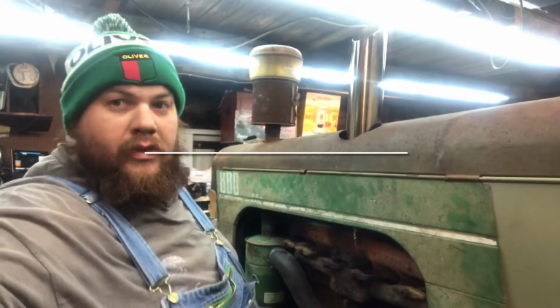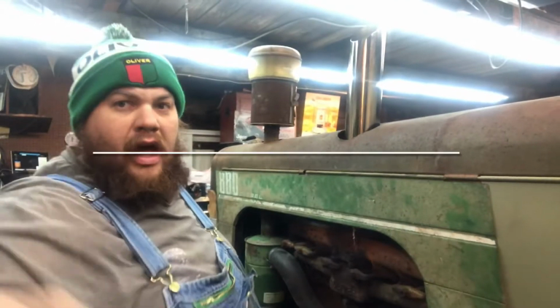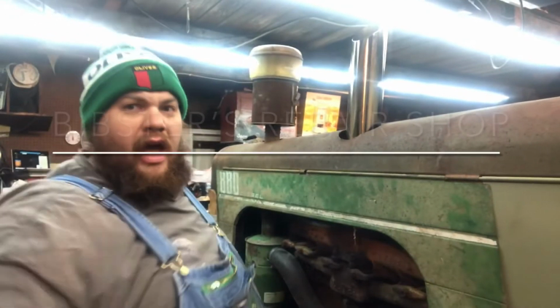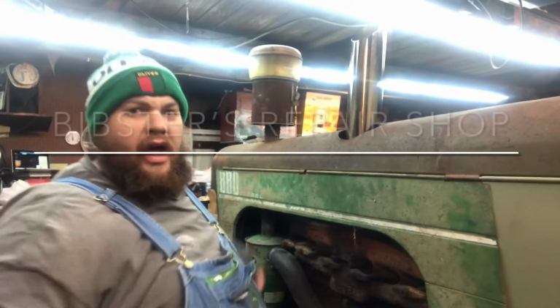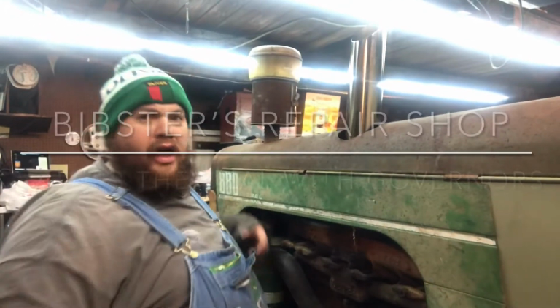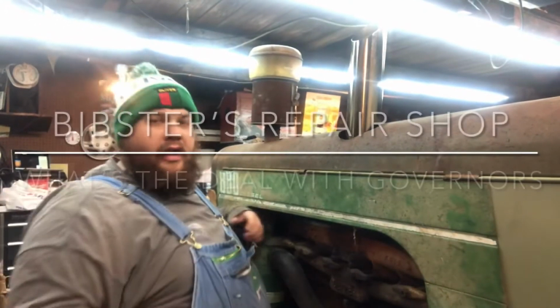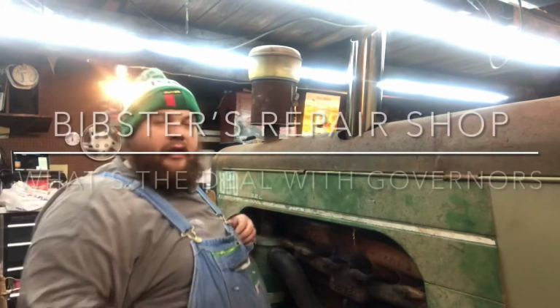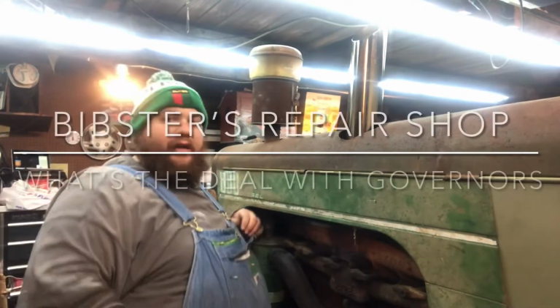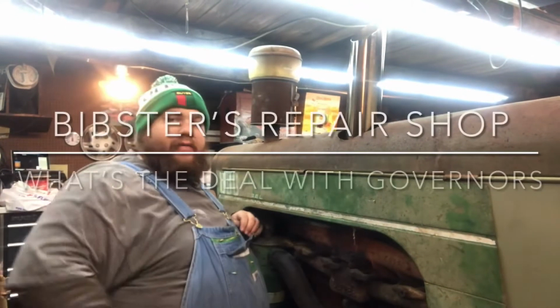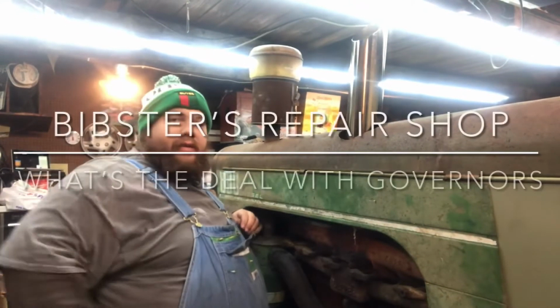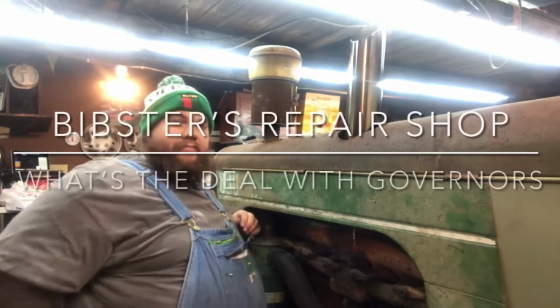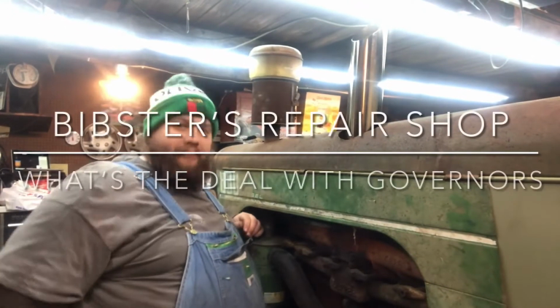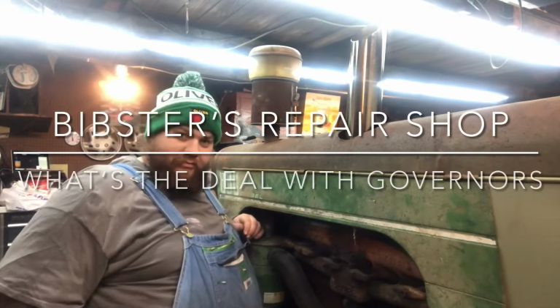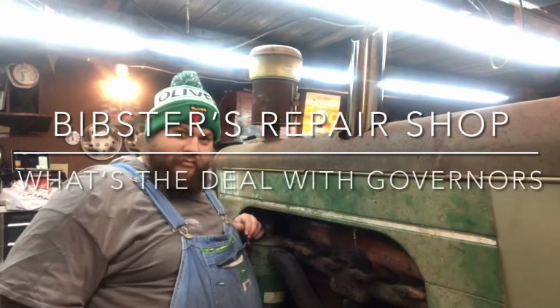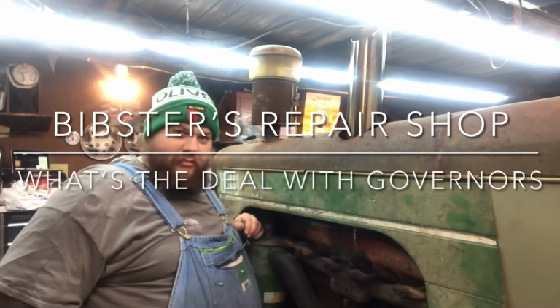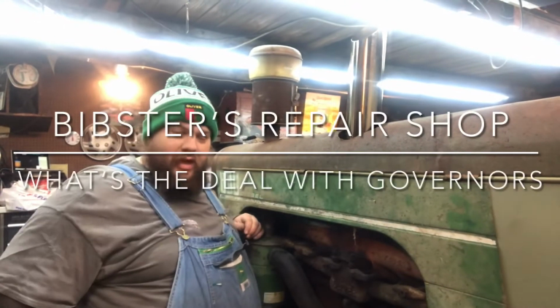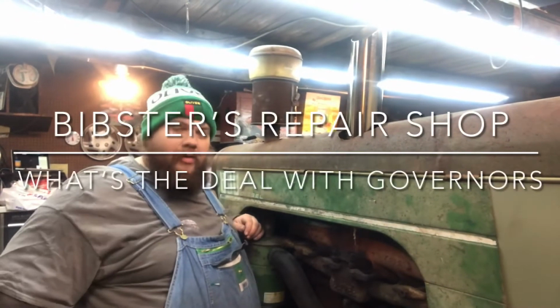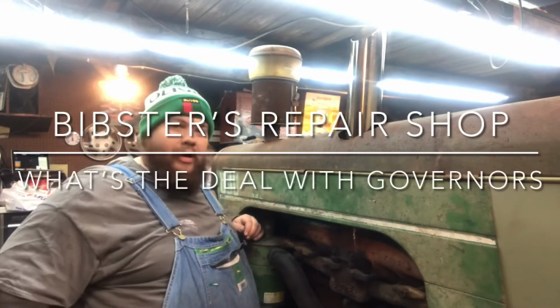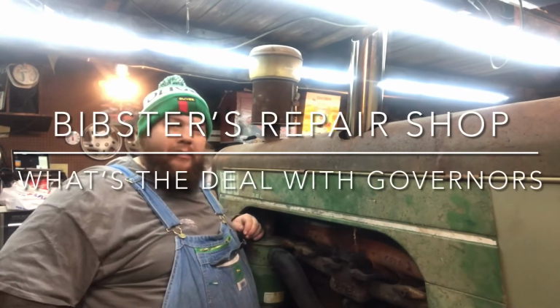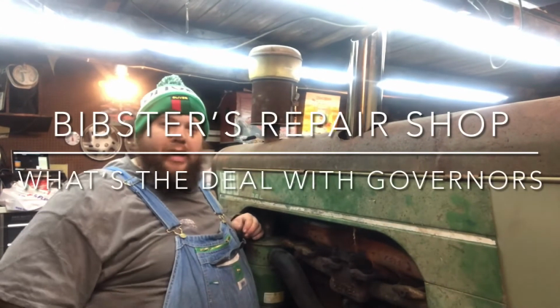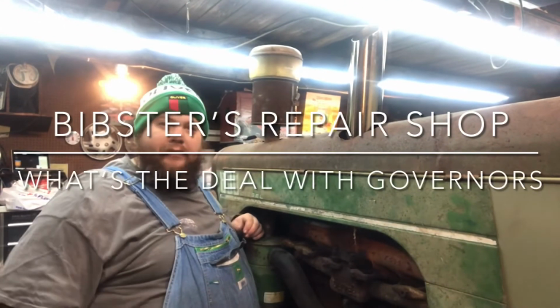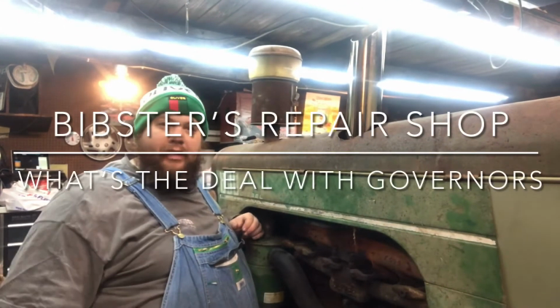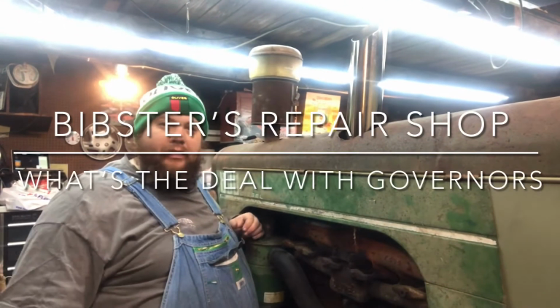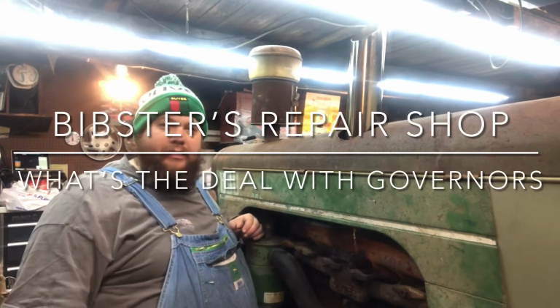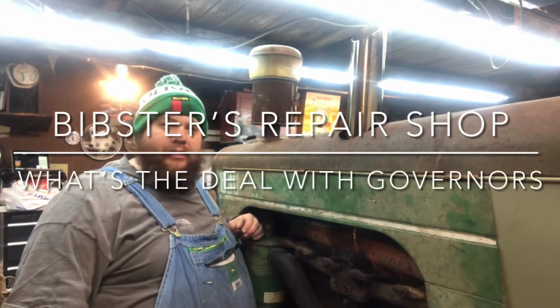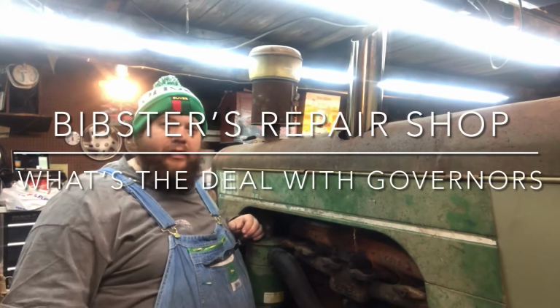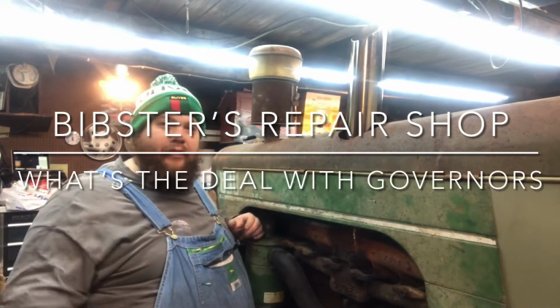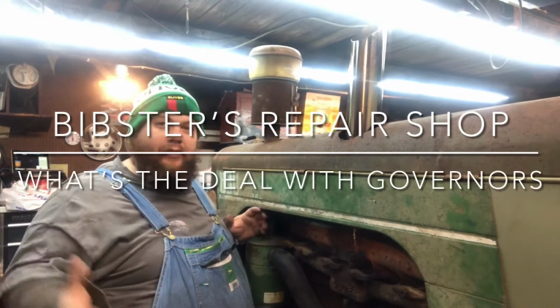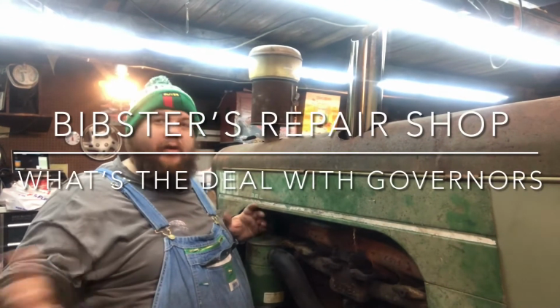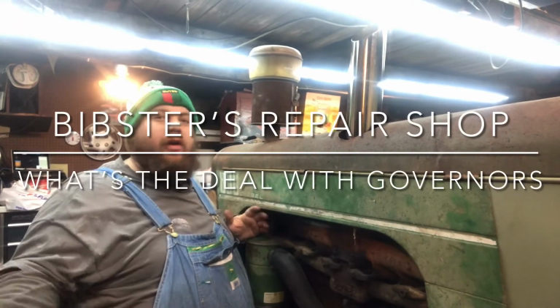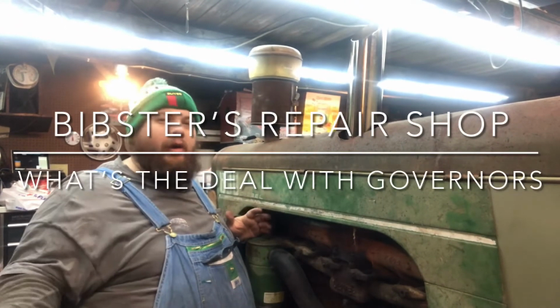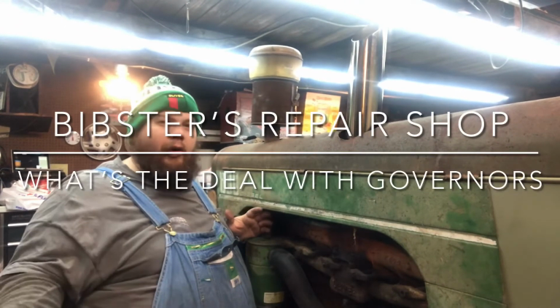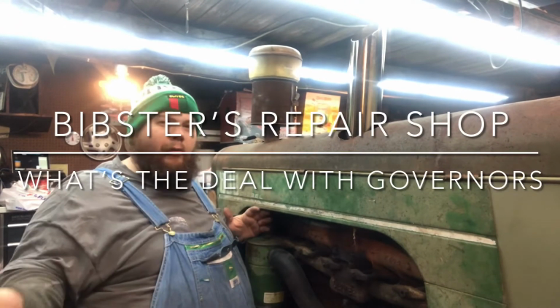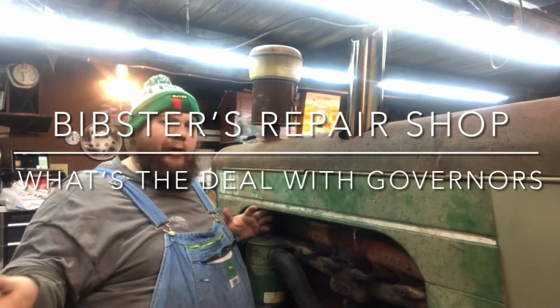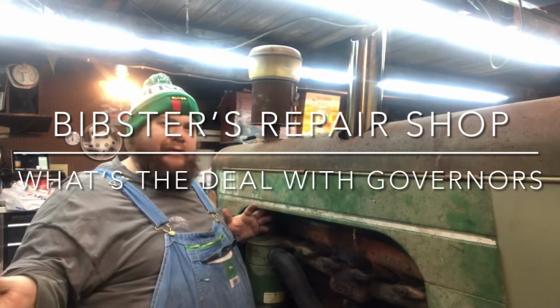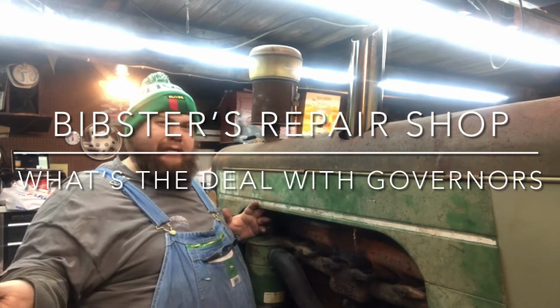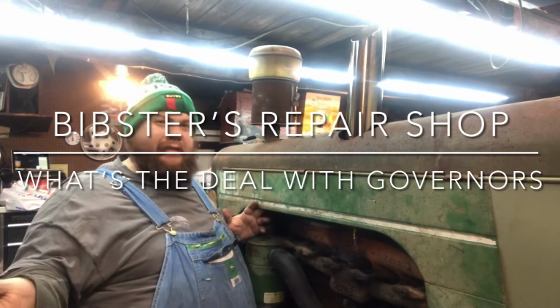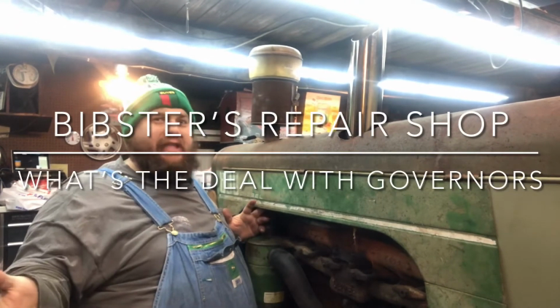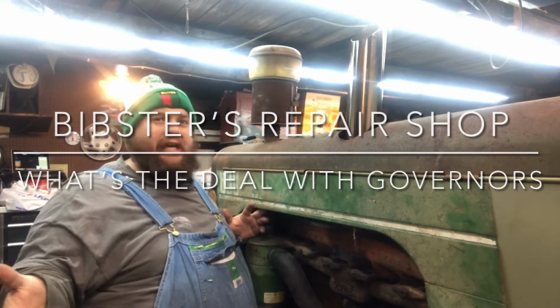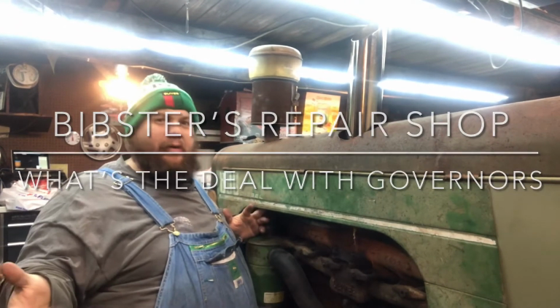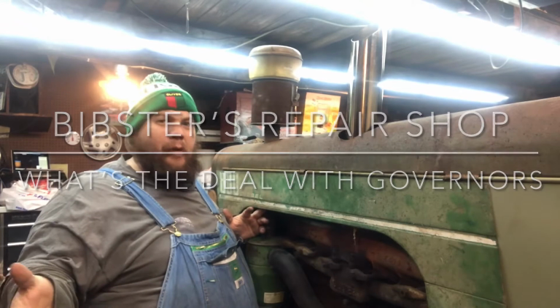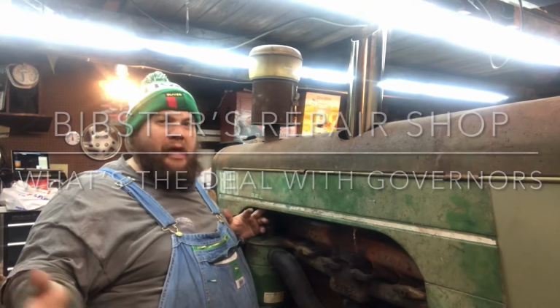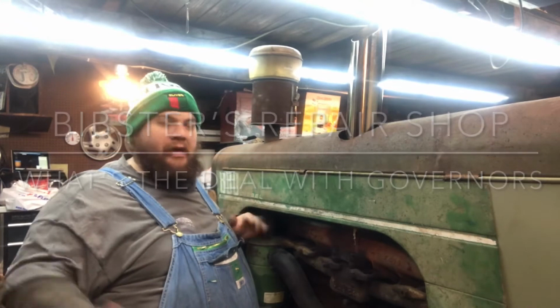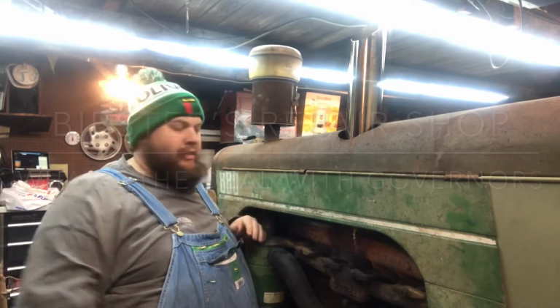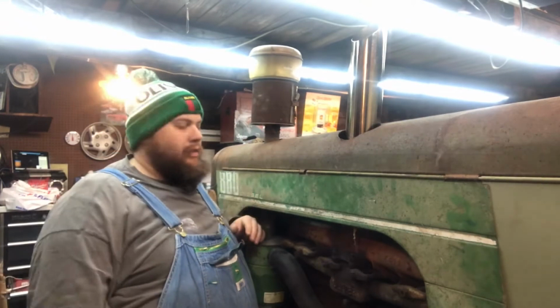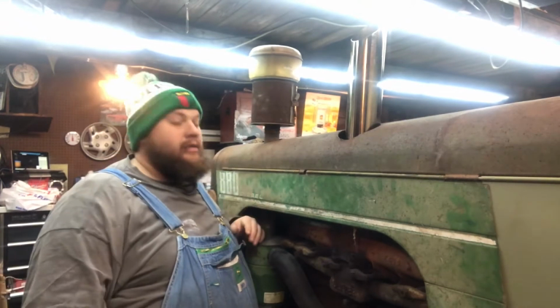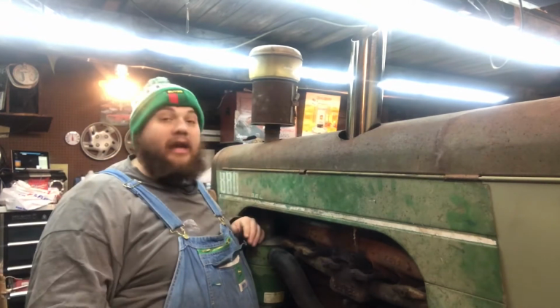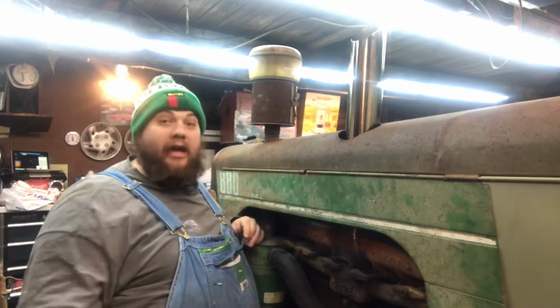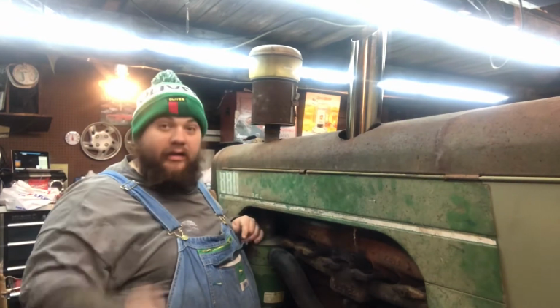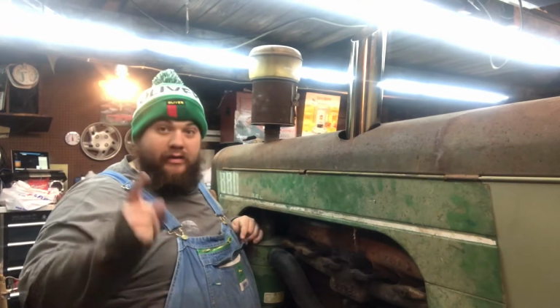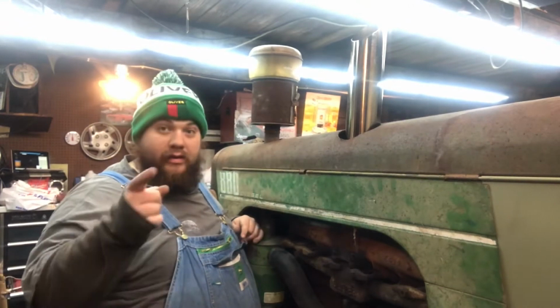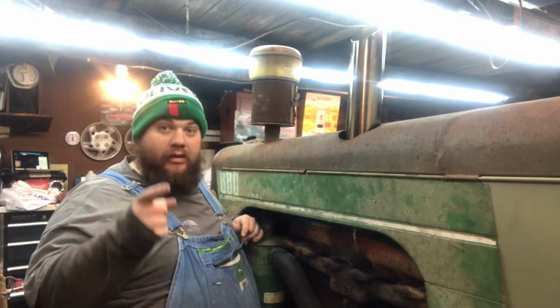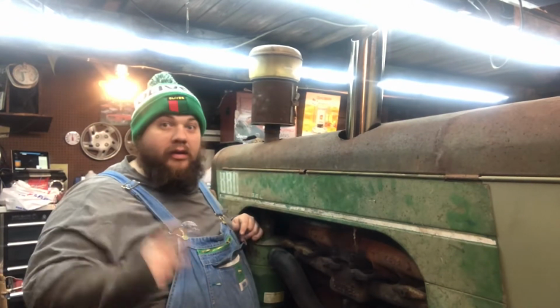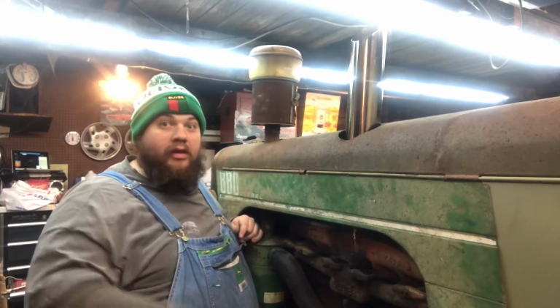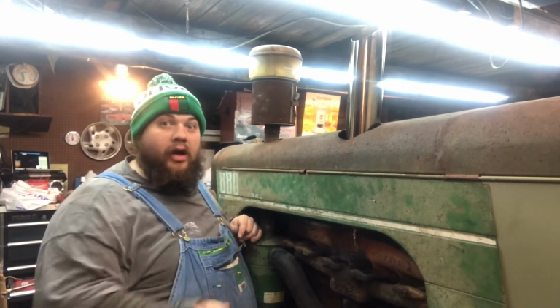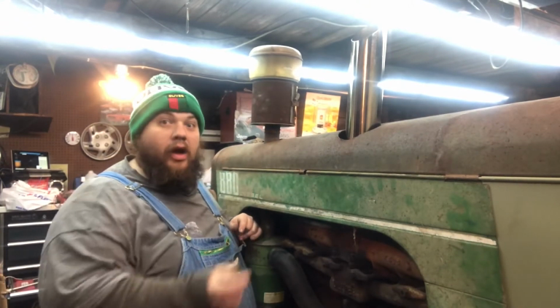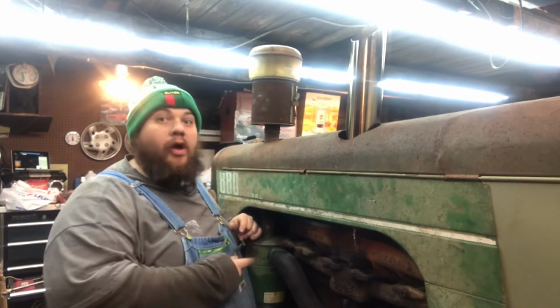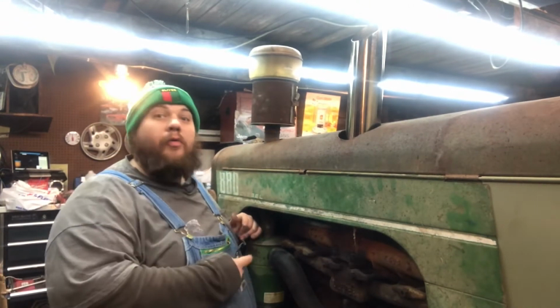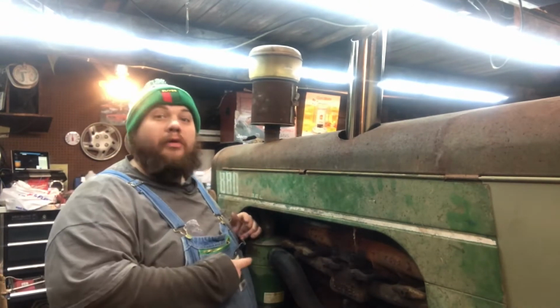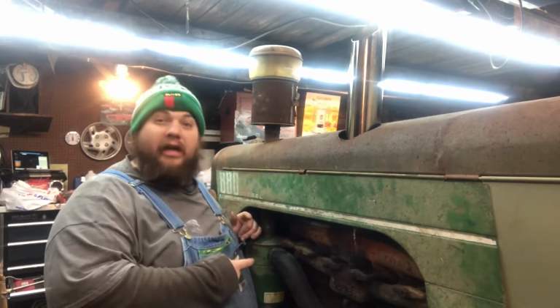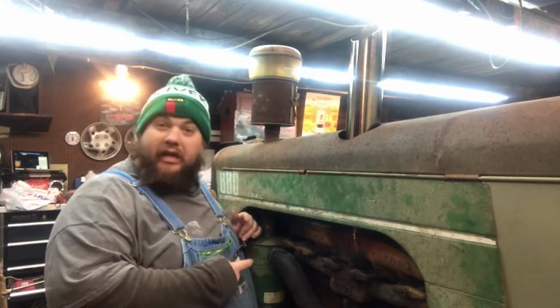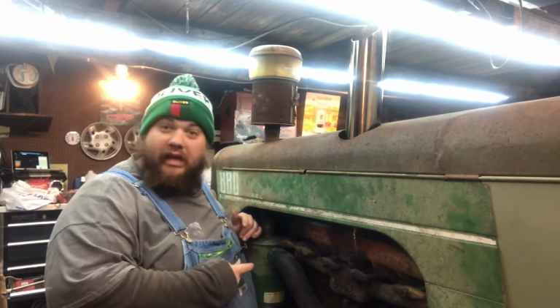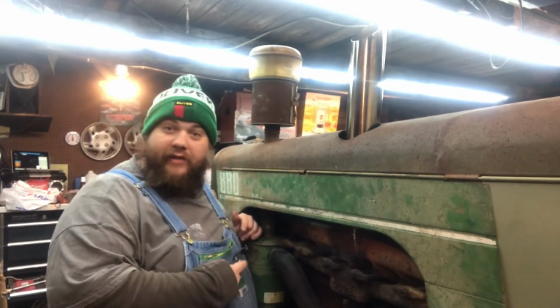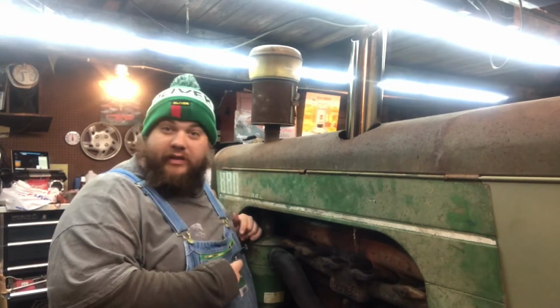Hey, good evening. Welcome back to another episode of What's the Deal With? Tonight, we're talking governors.